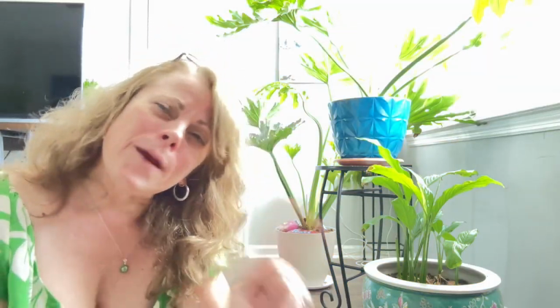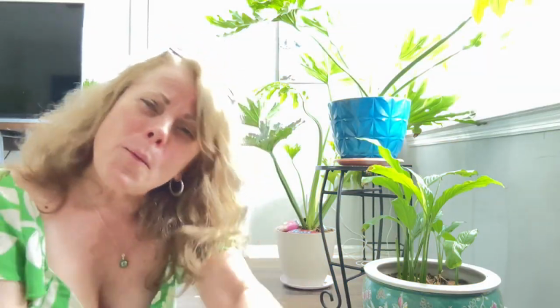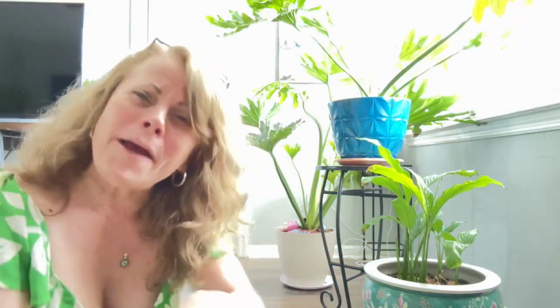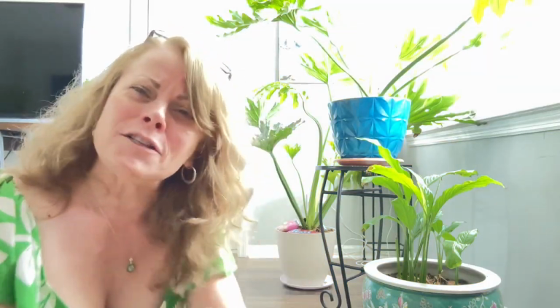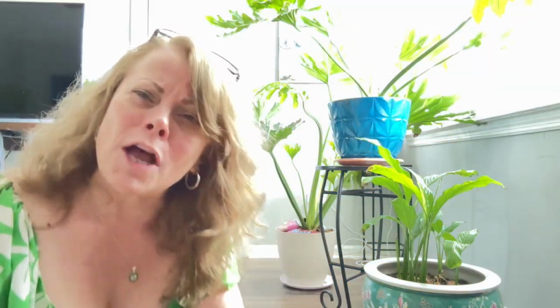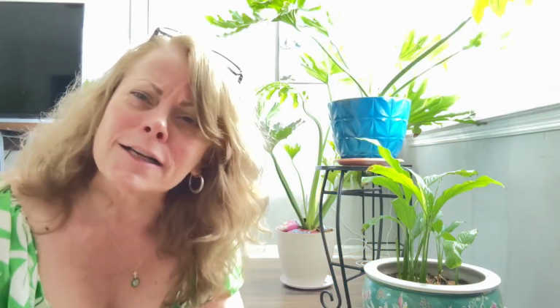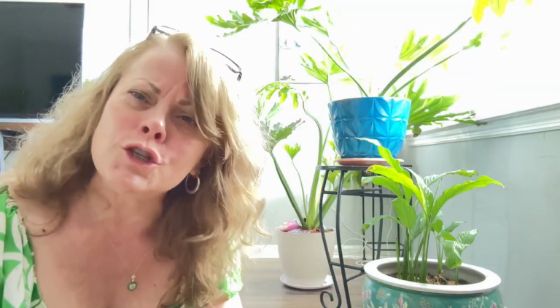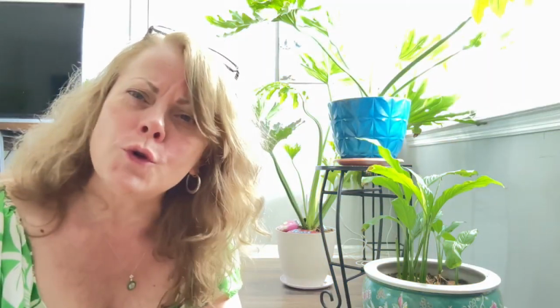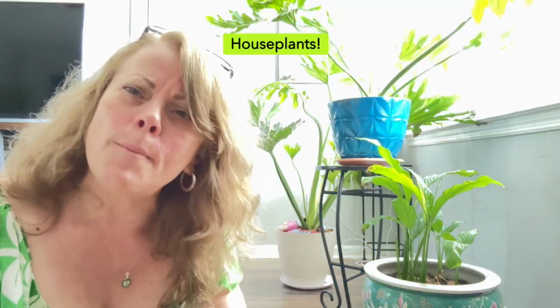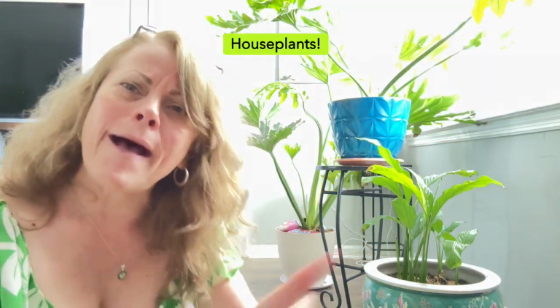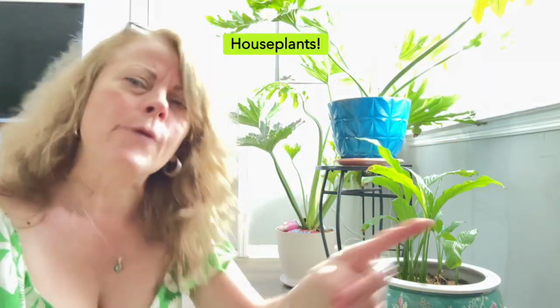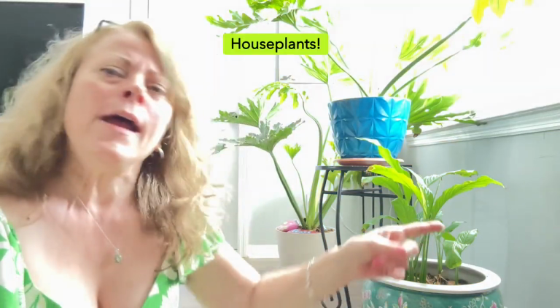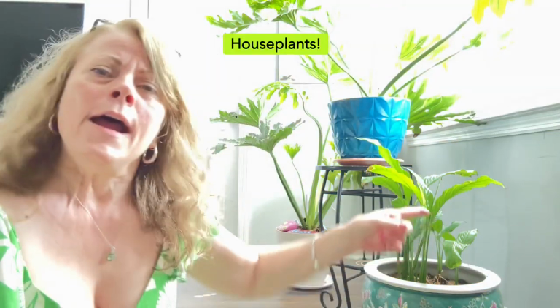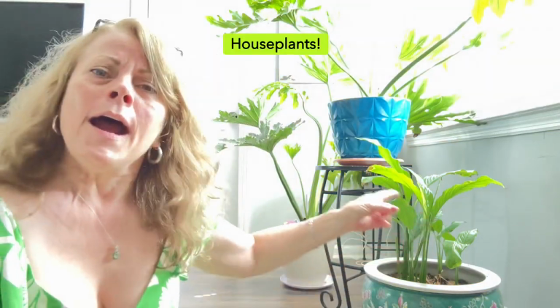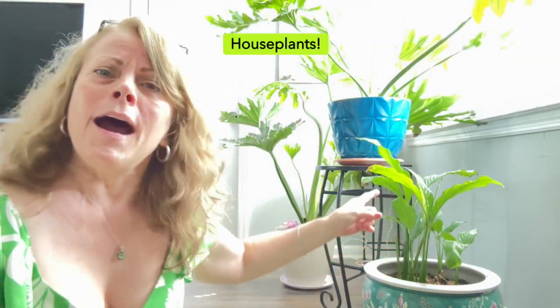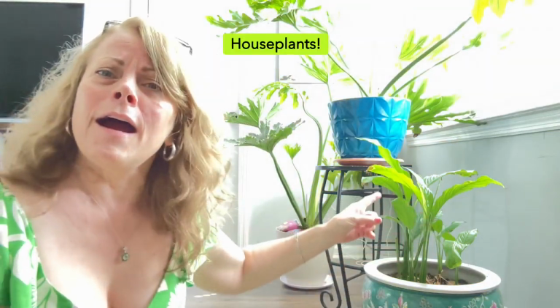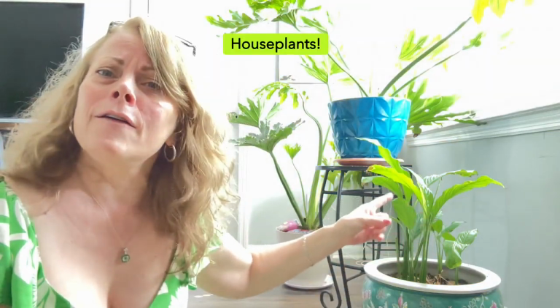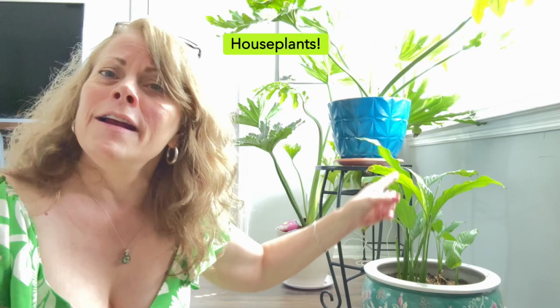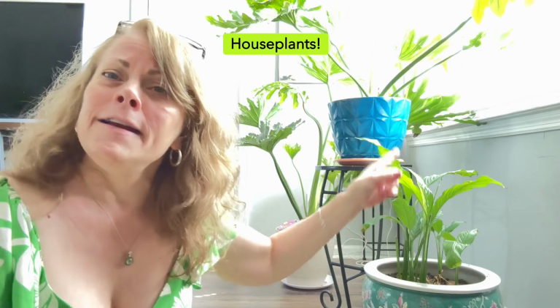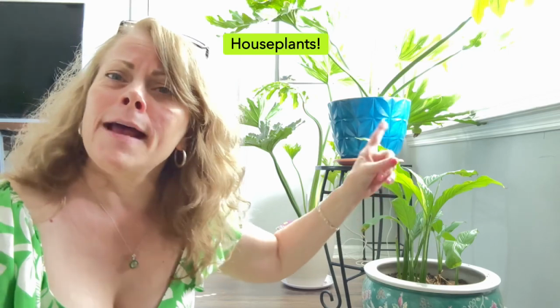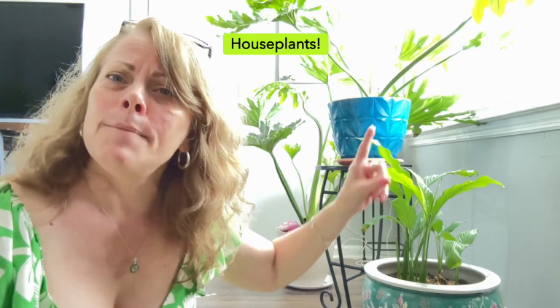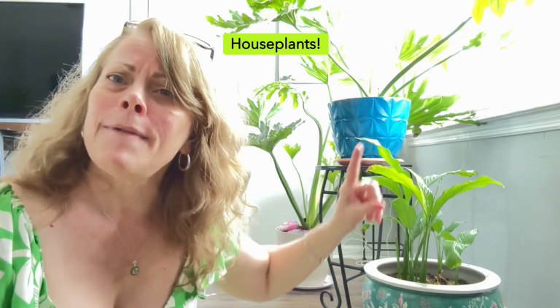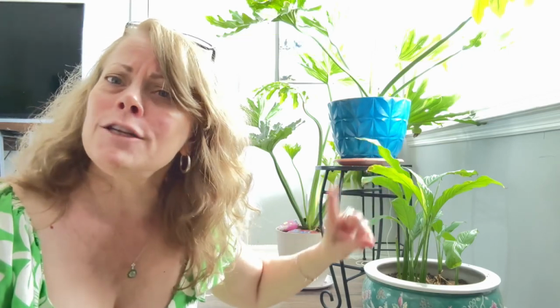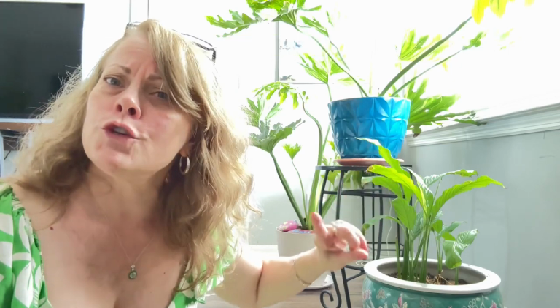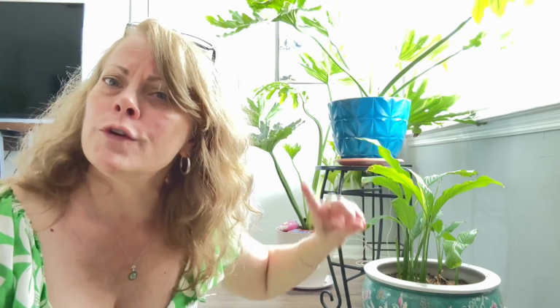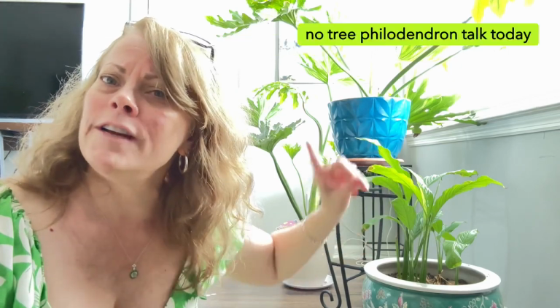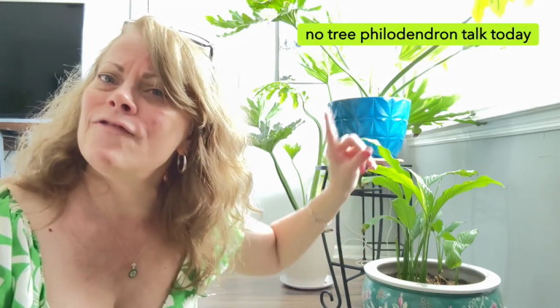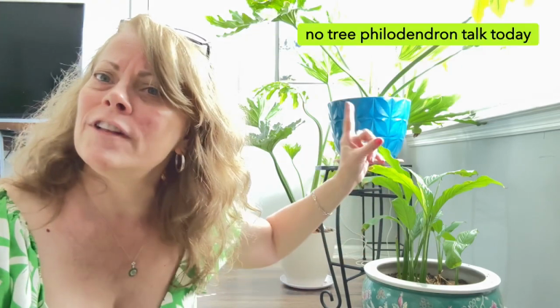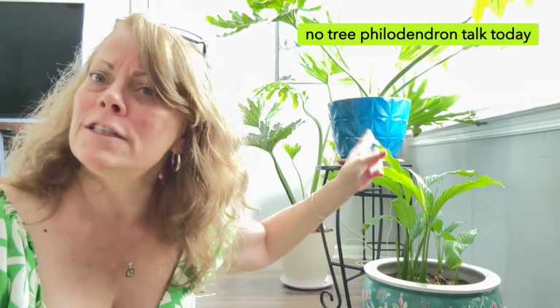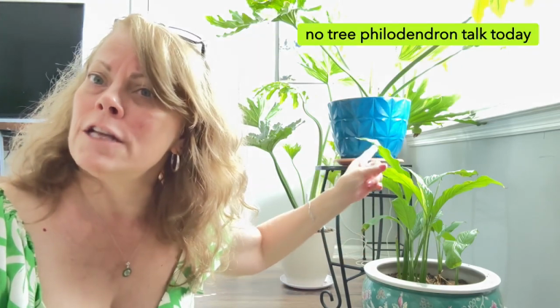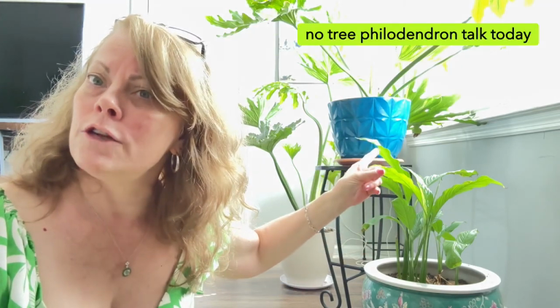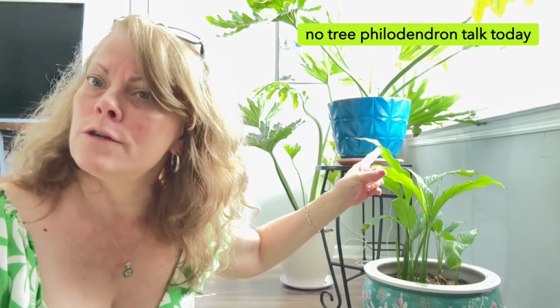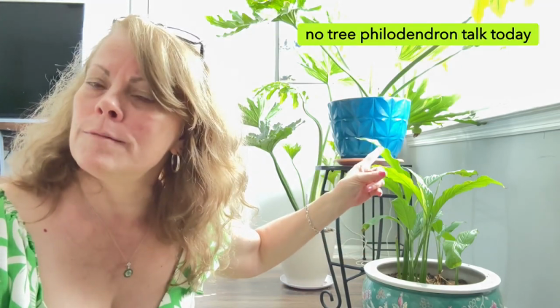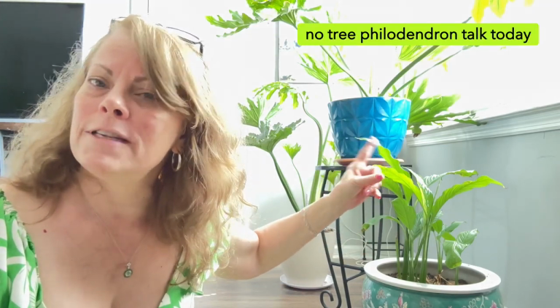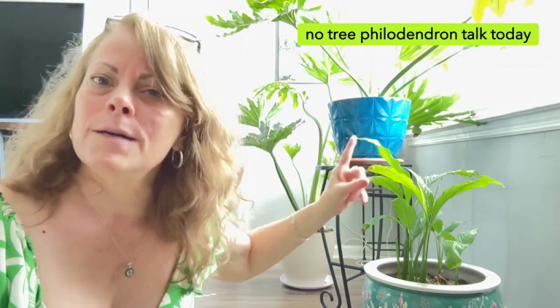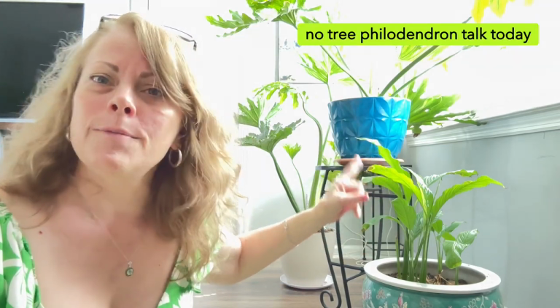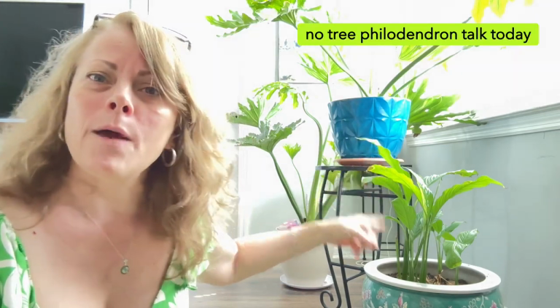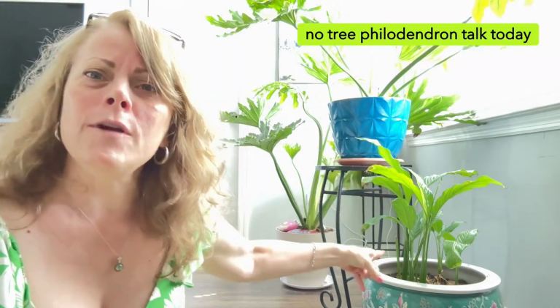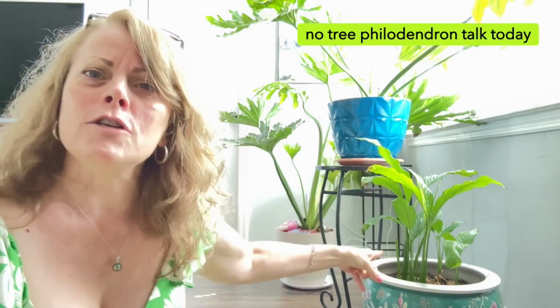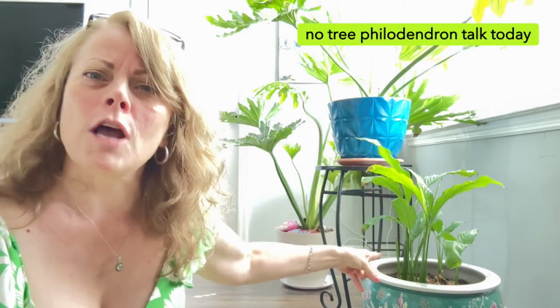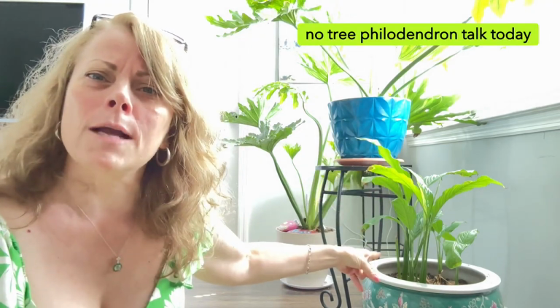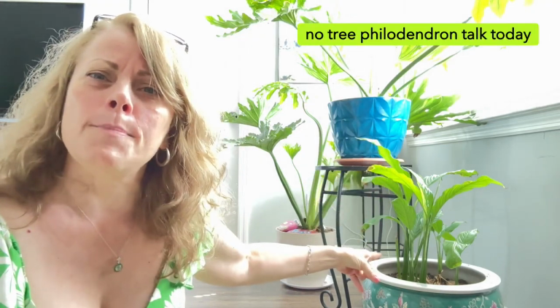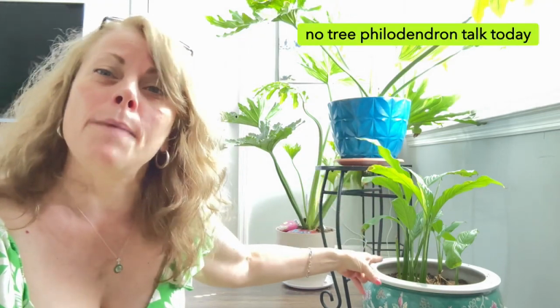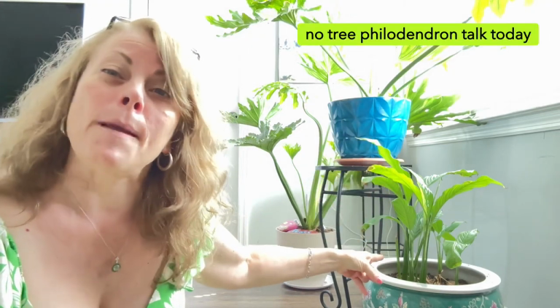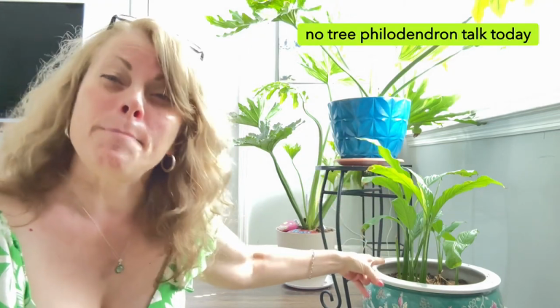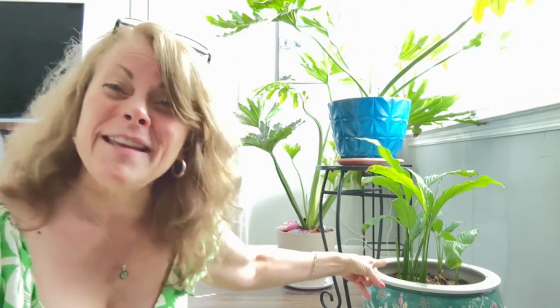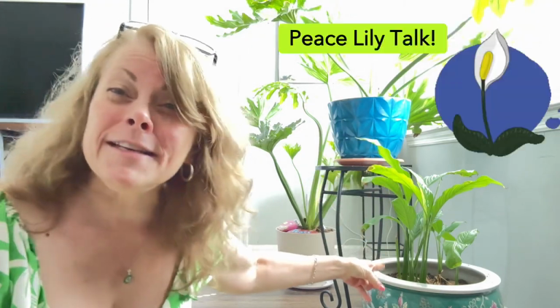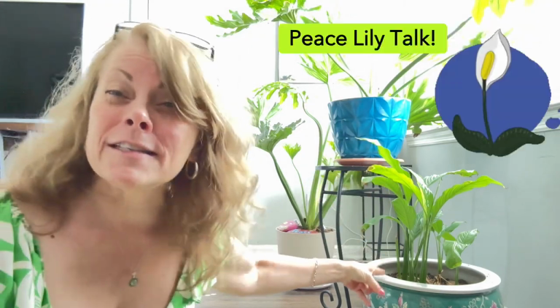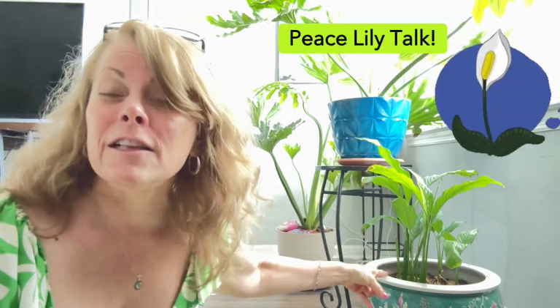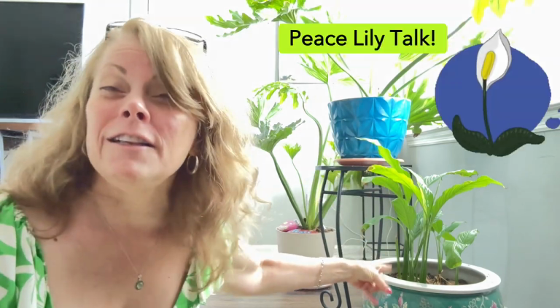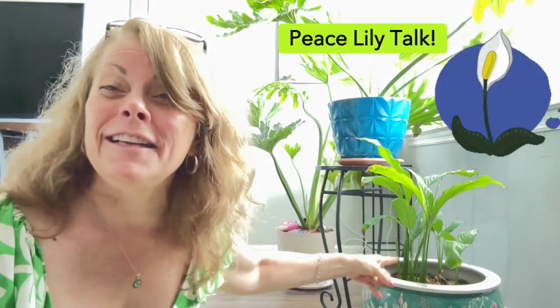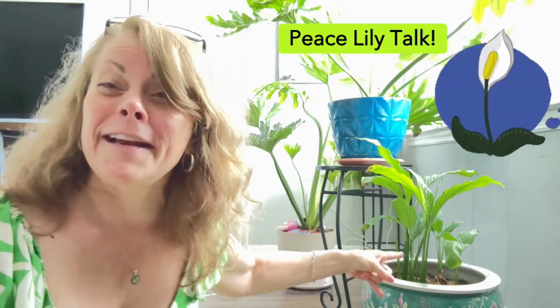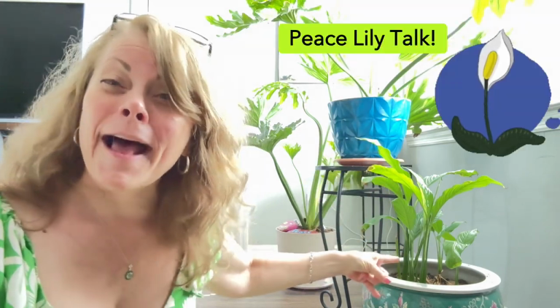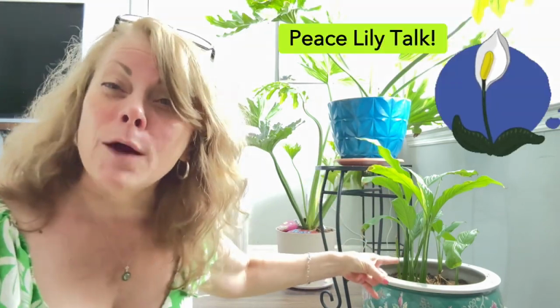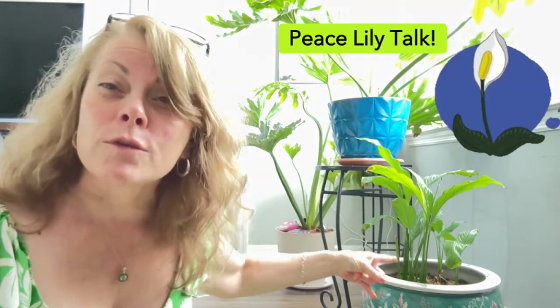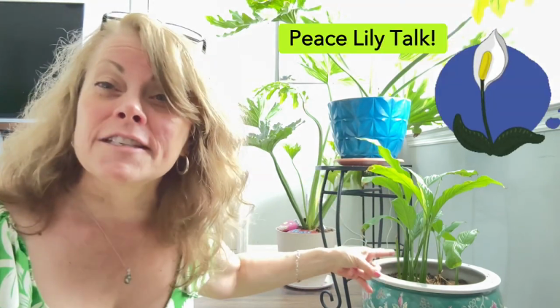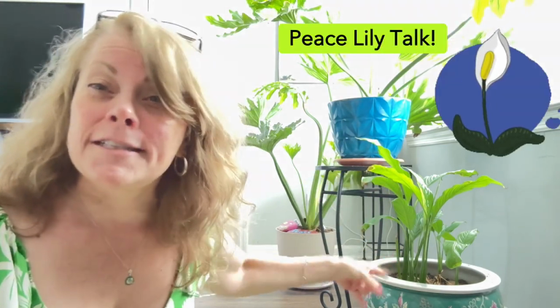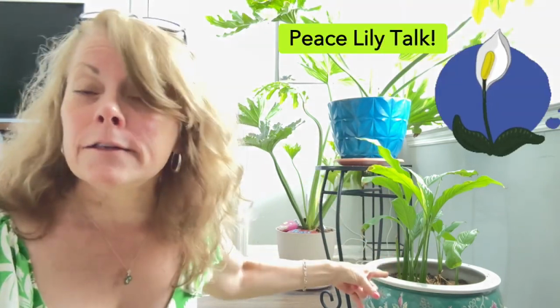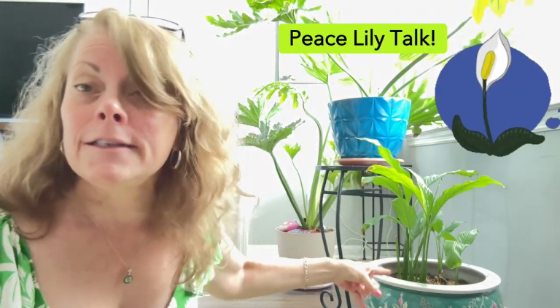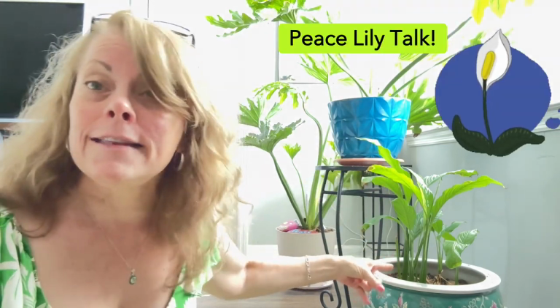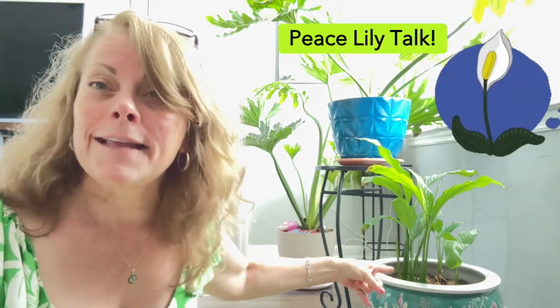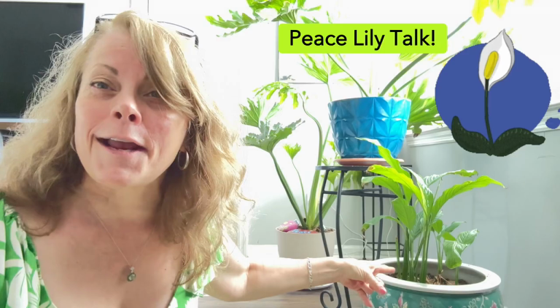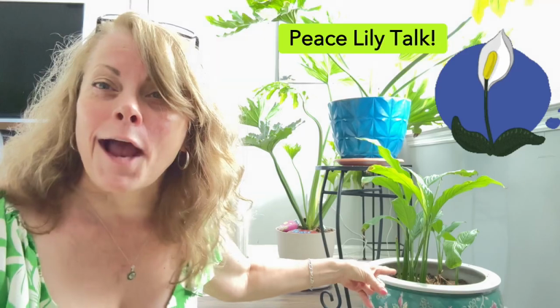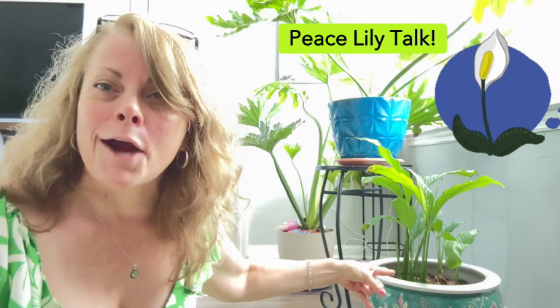What I want to talk to you about are not my tree full of dundrums here, but I want to talk about my peace lily and how resilient they are.